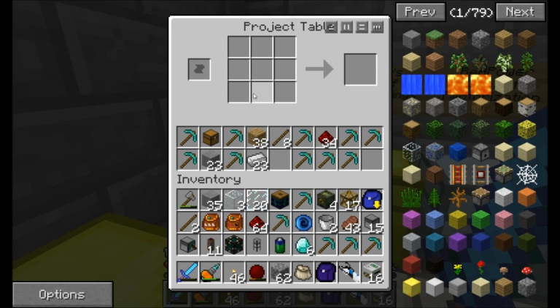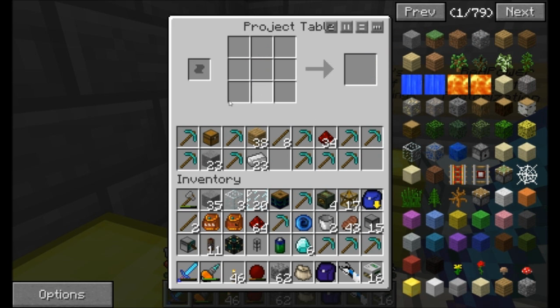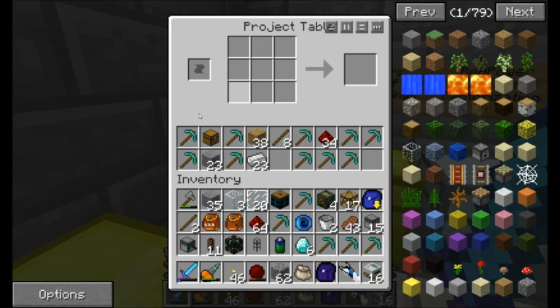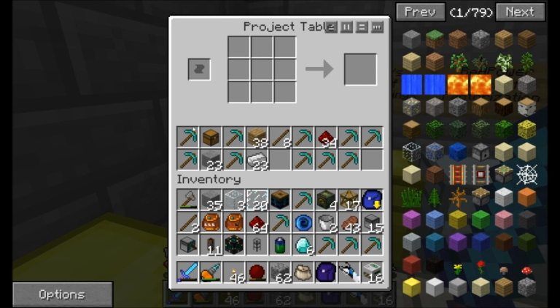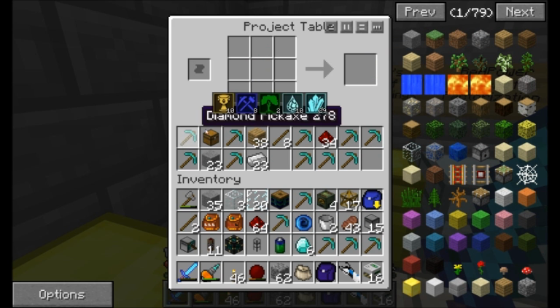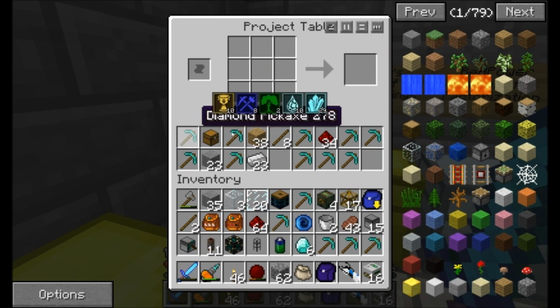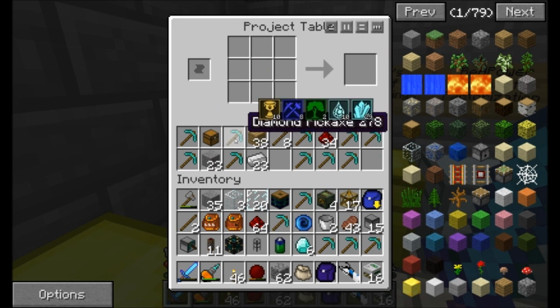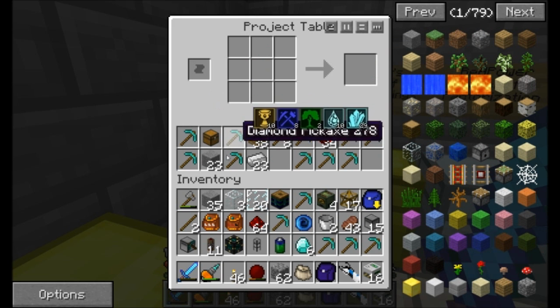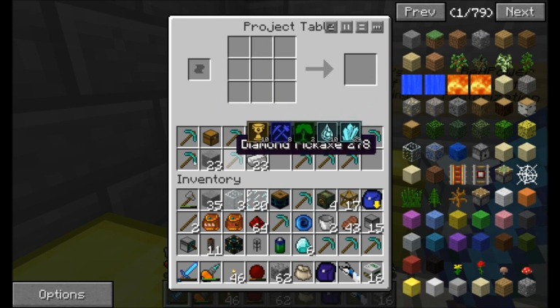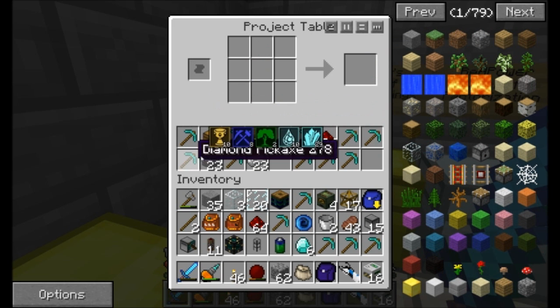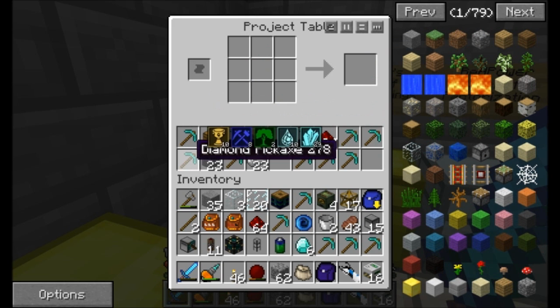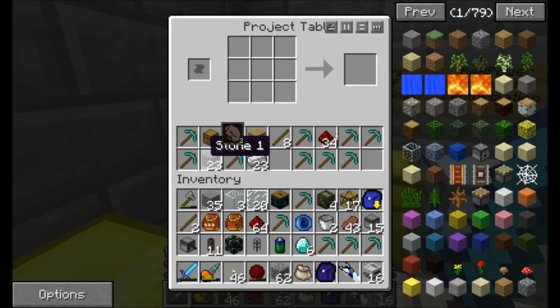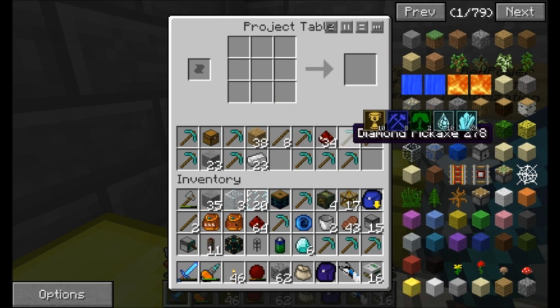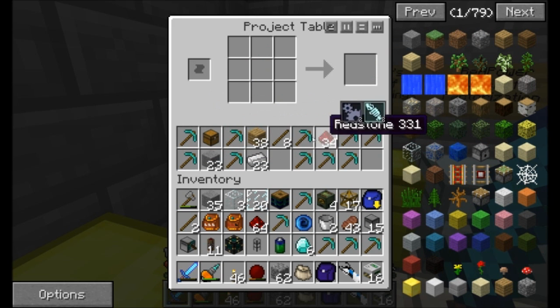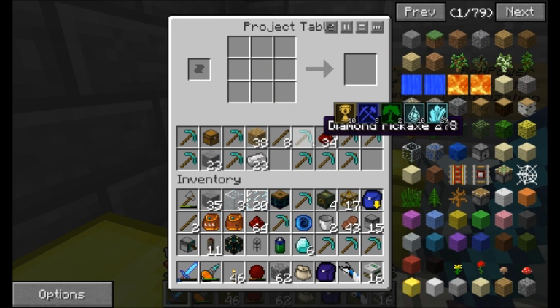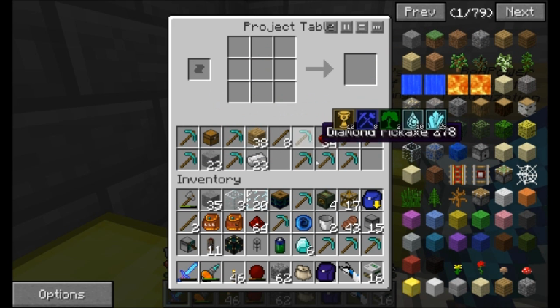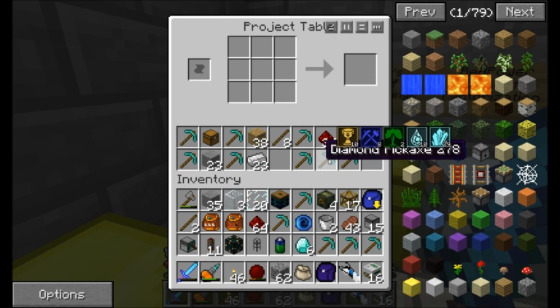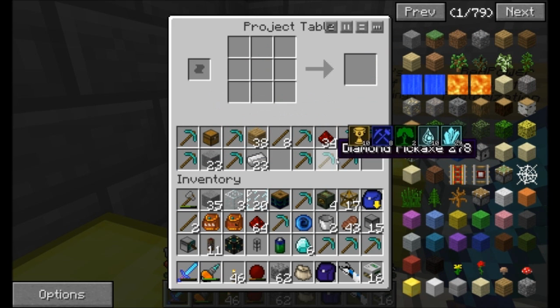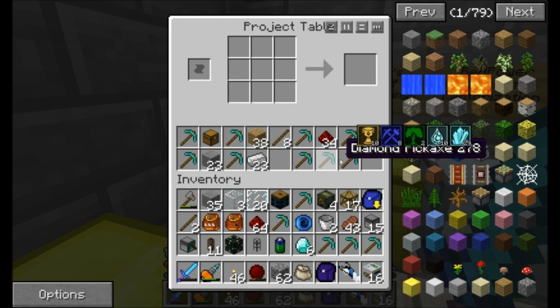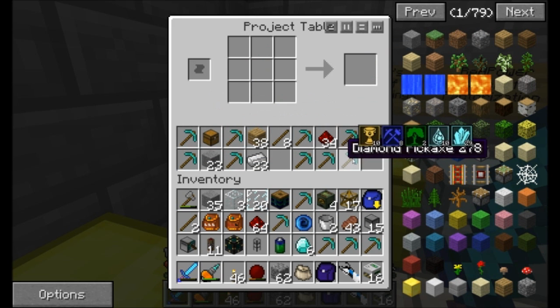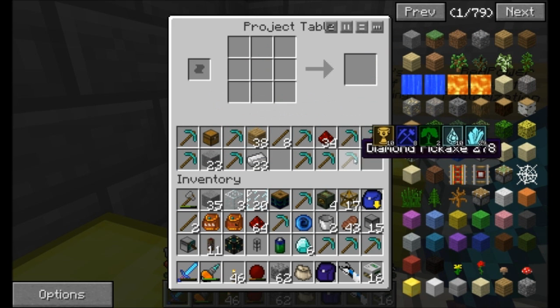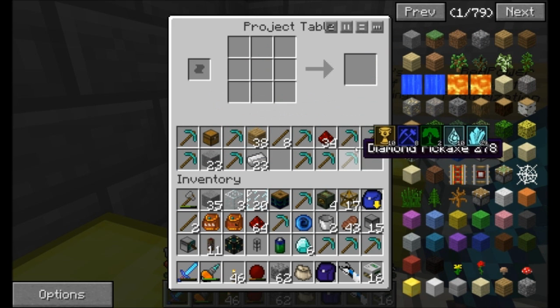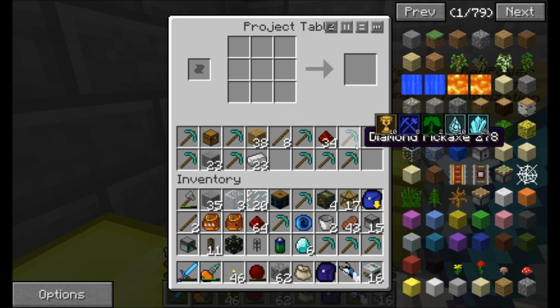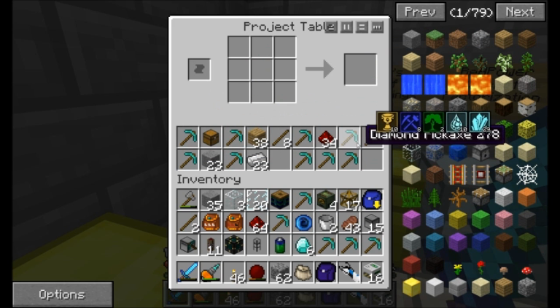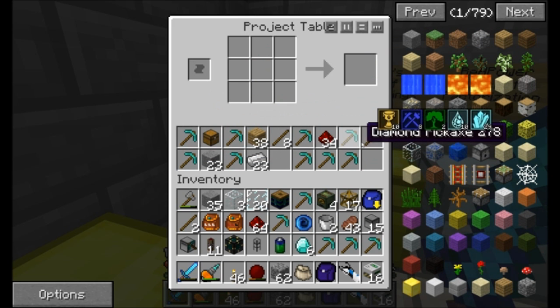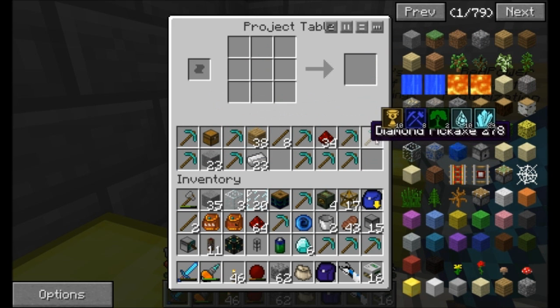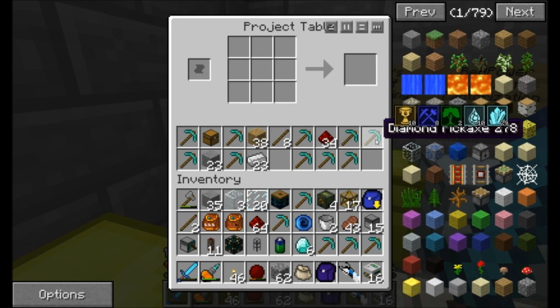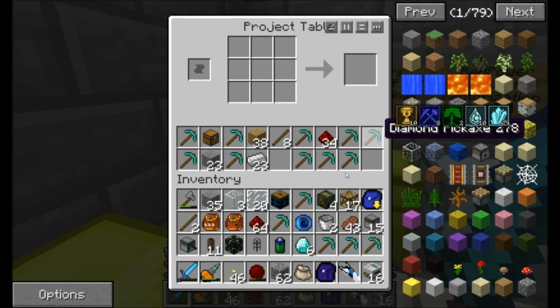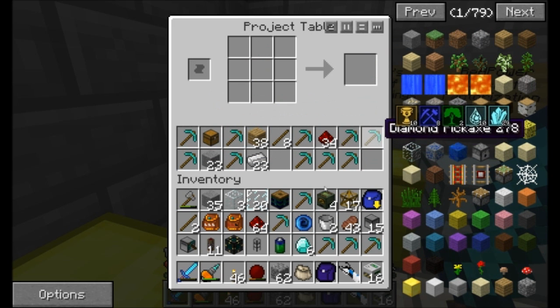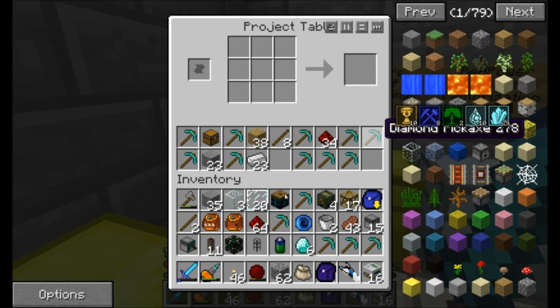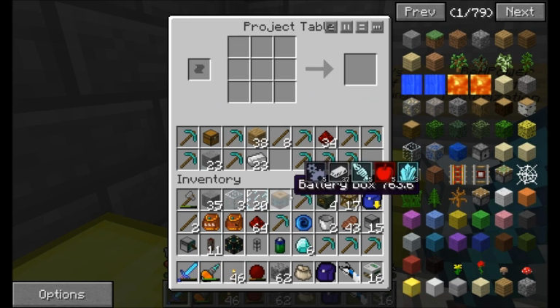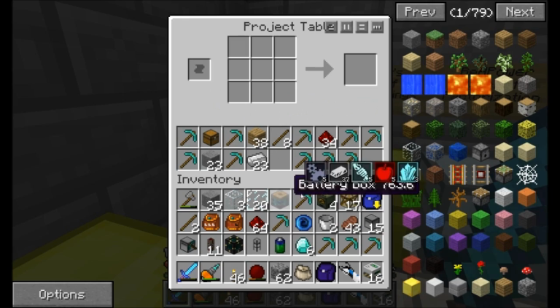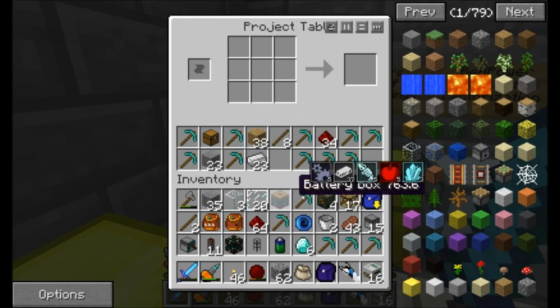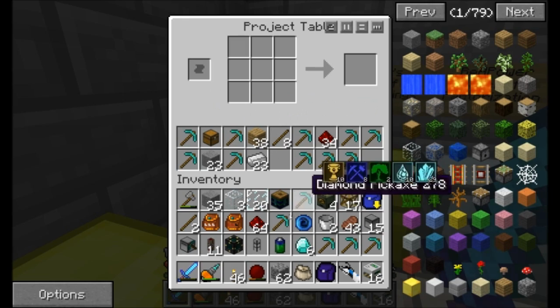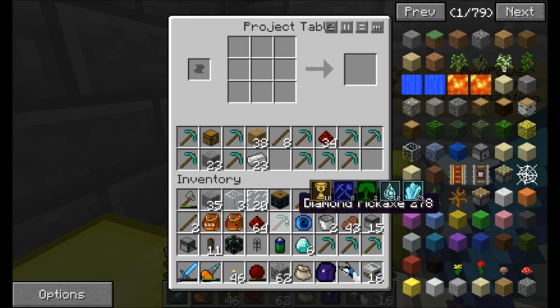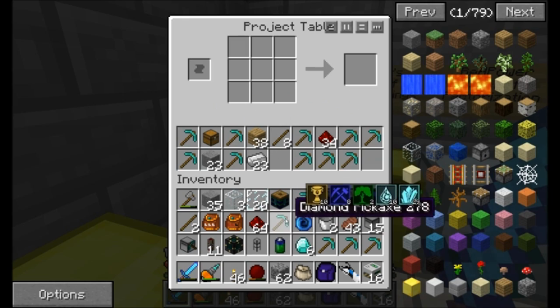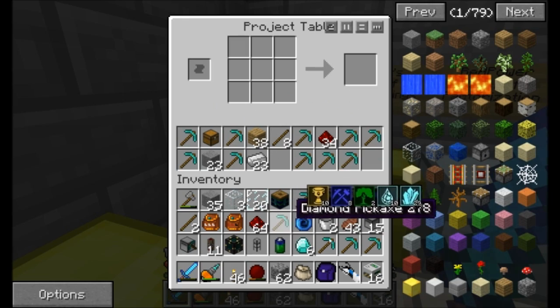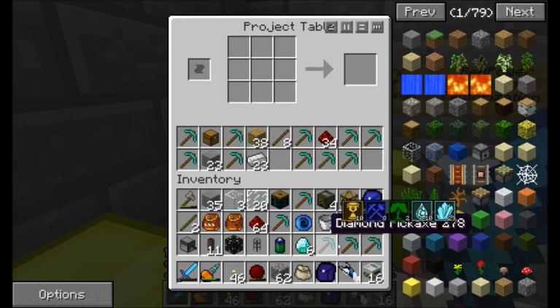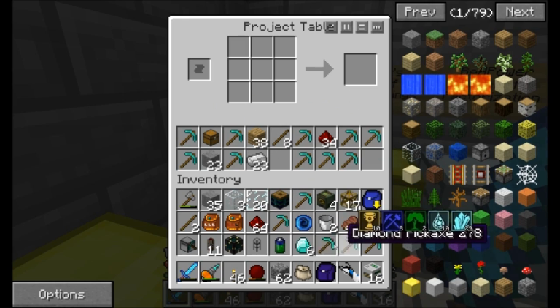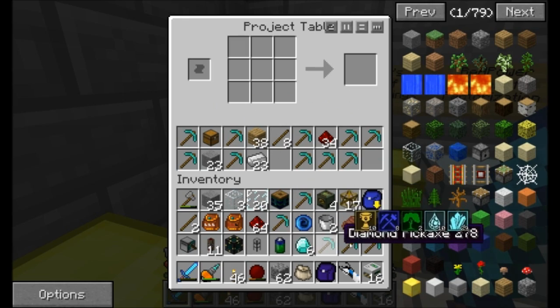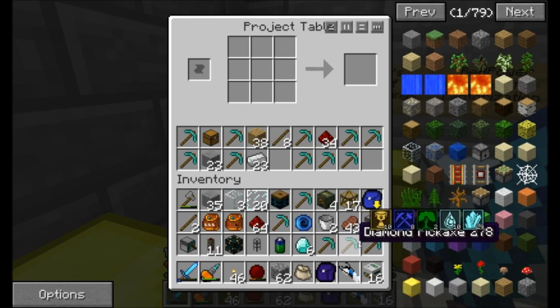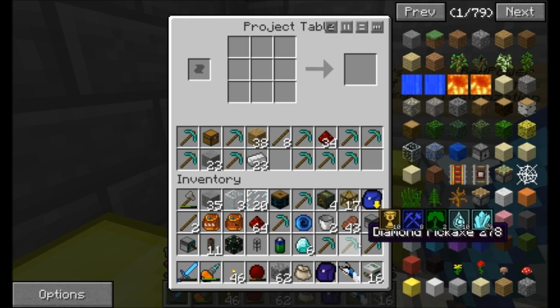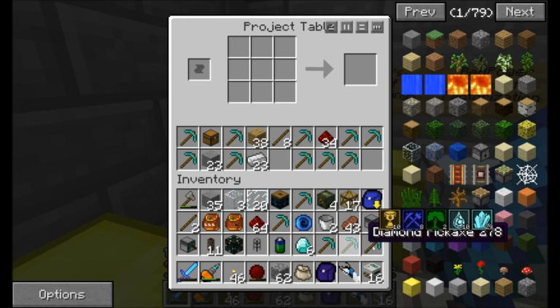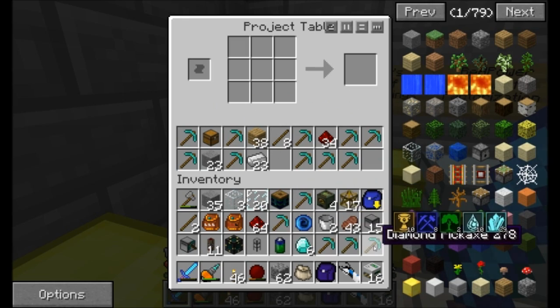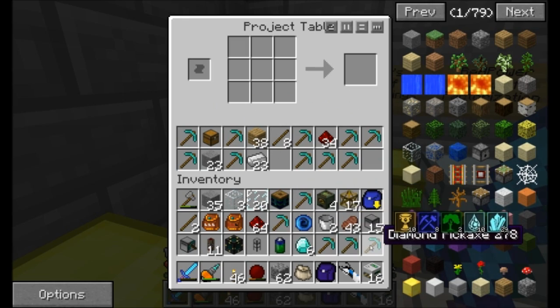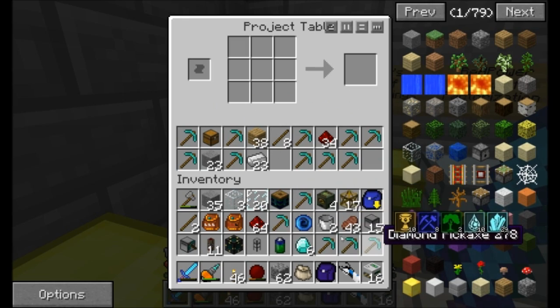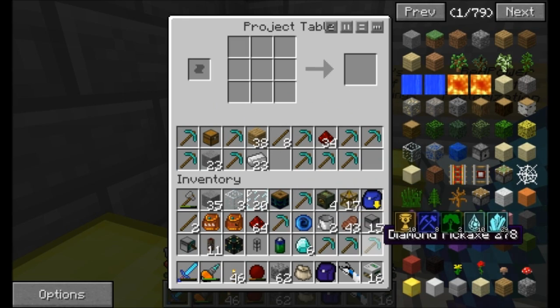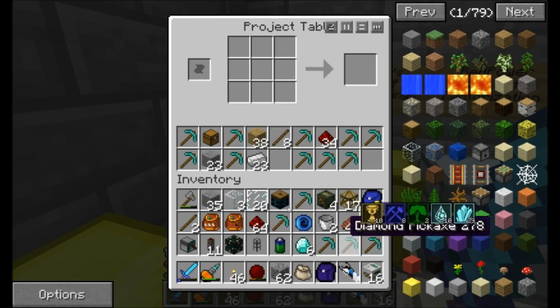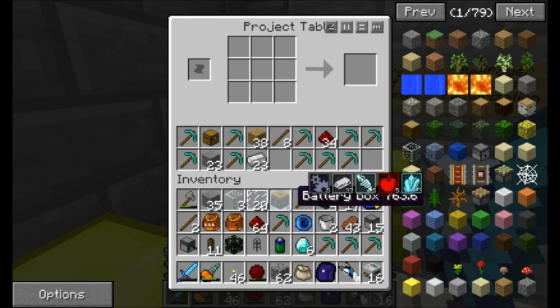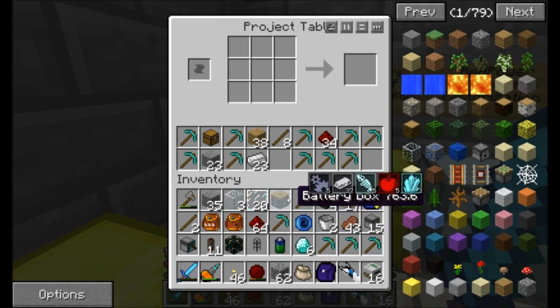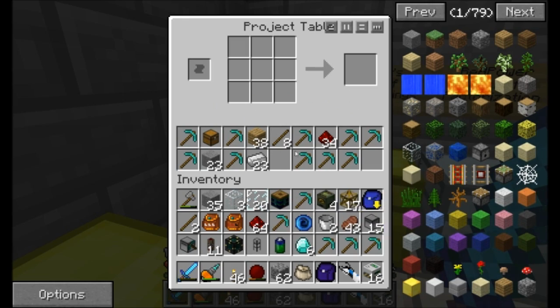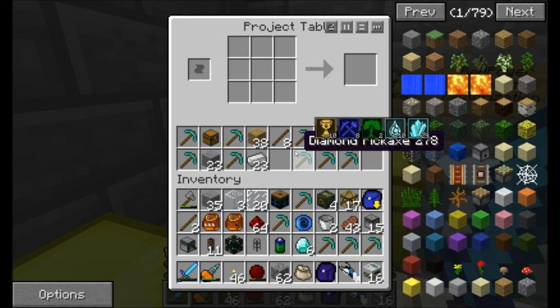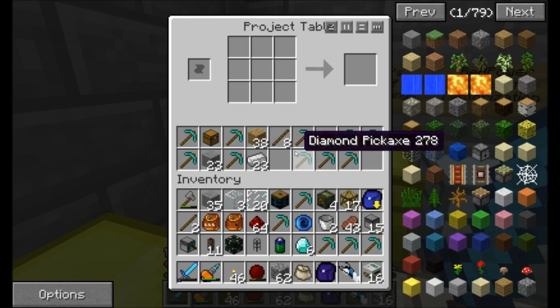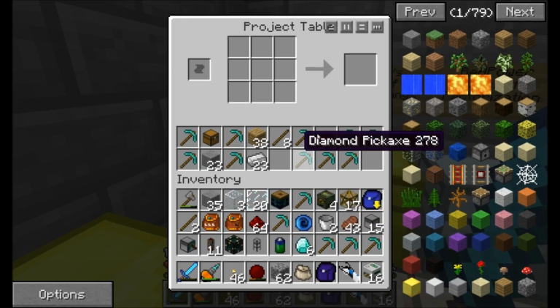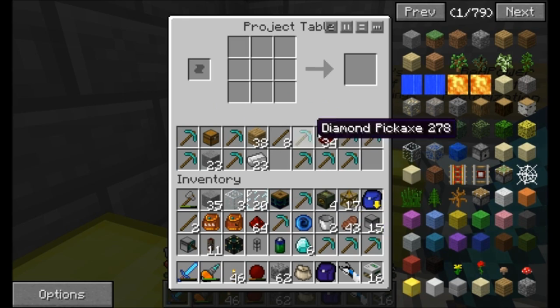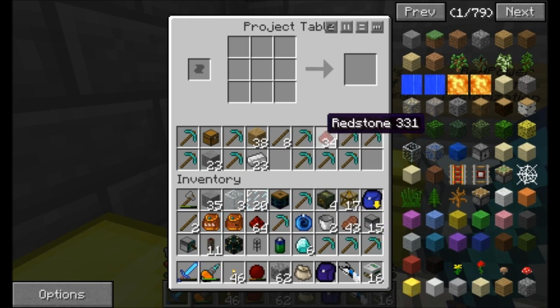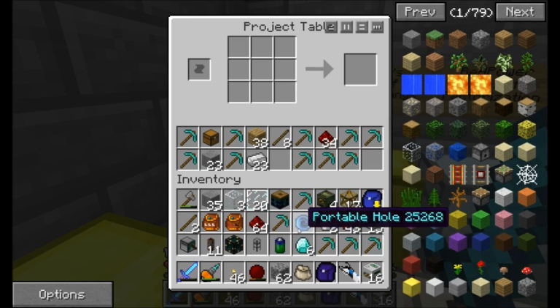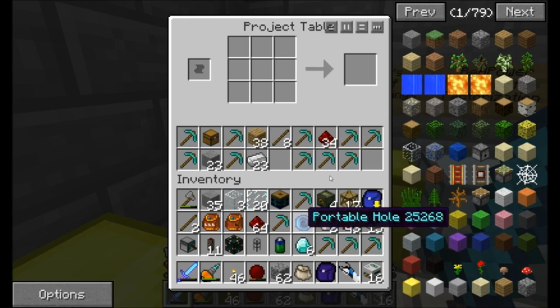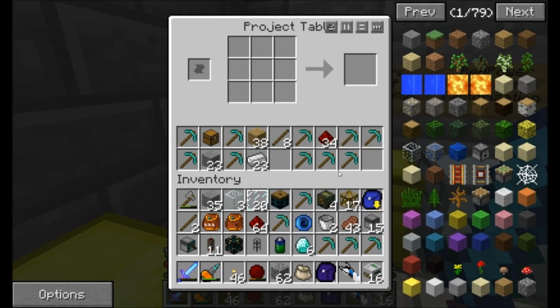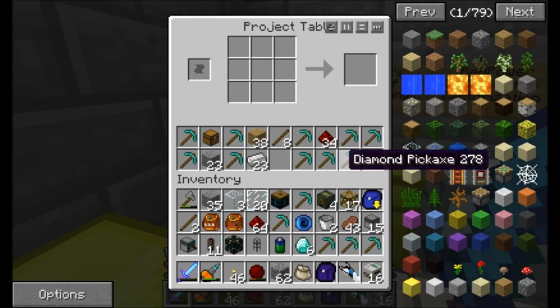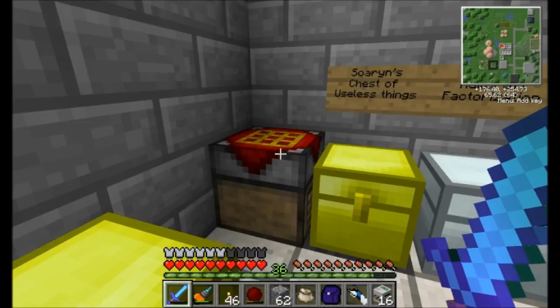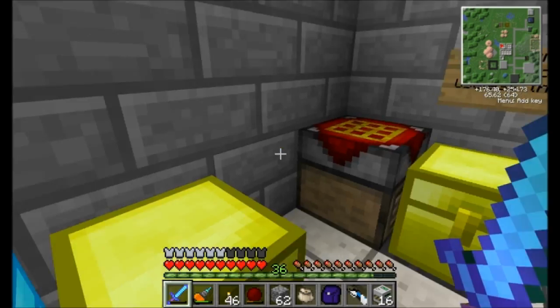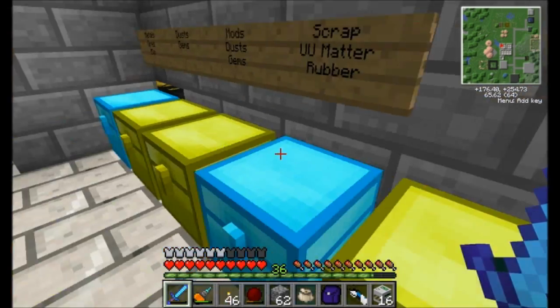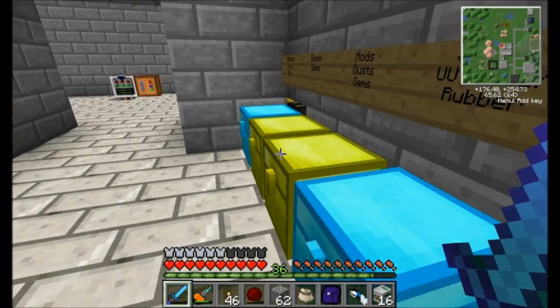That ought to be right: 1, 2, 3, 4, 5, 6, 7, 8, 9, 10, 11, 12, 13, 14, 15. My math is right. I didn't waste diamonds.